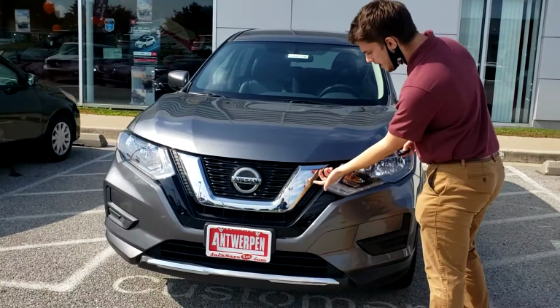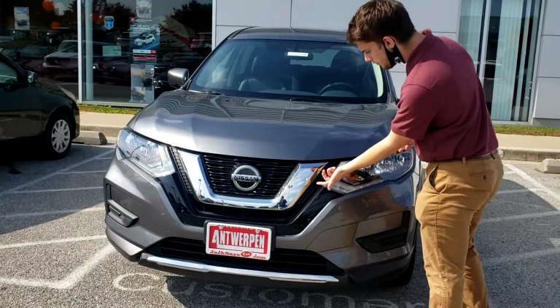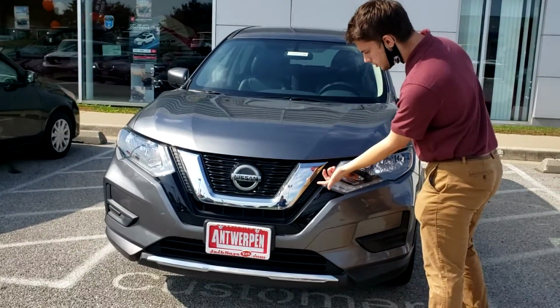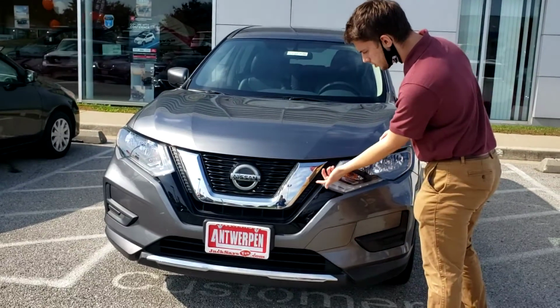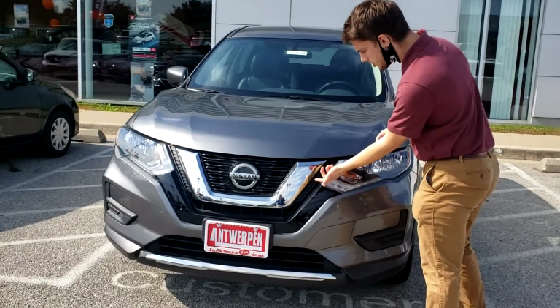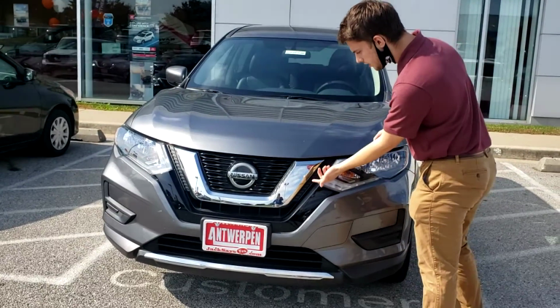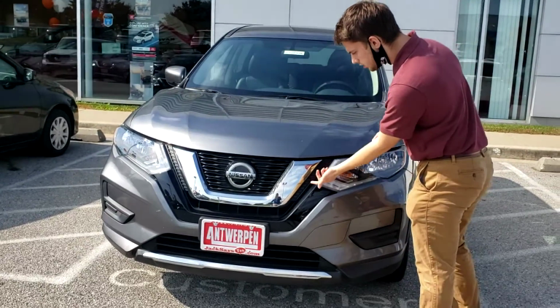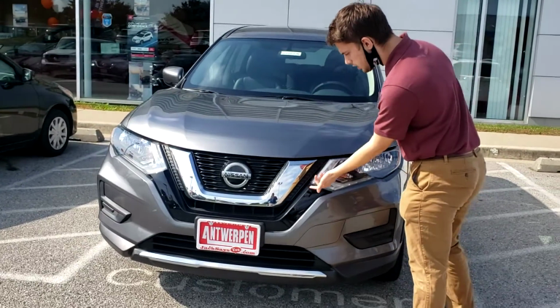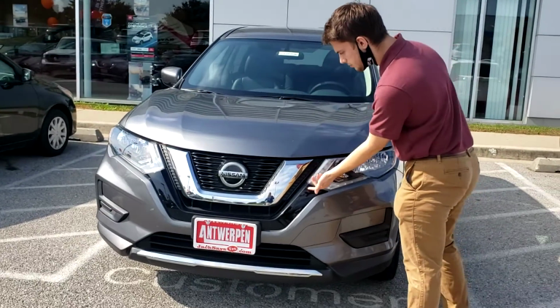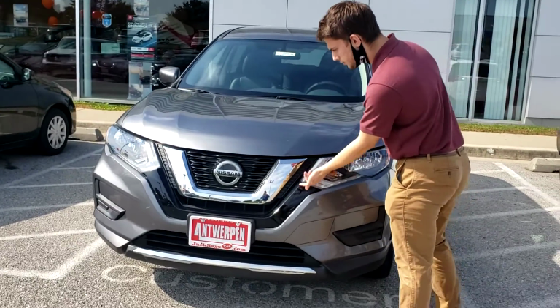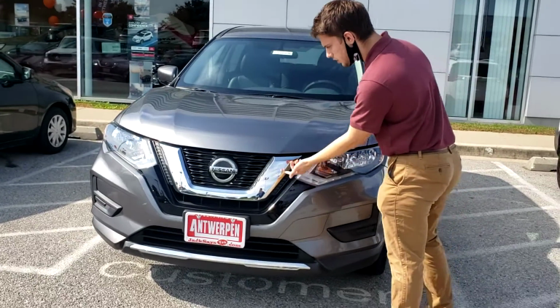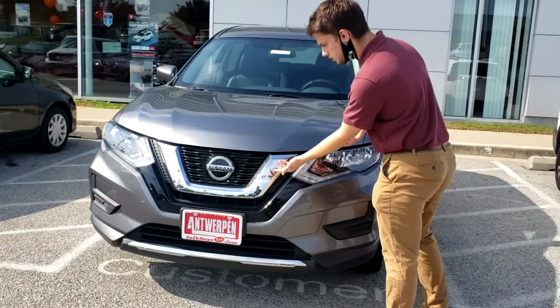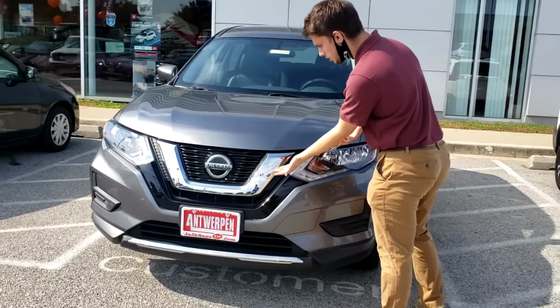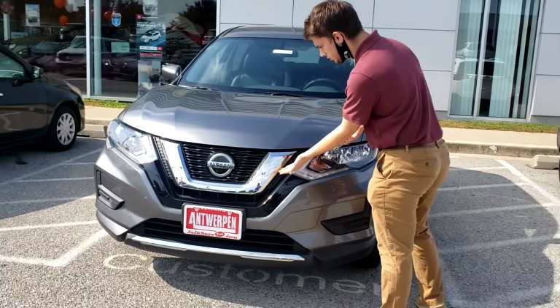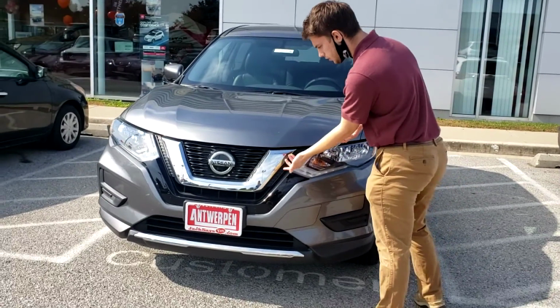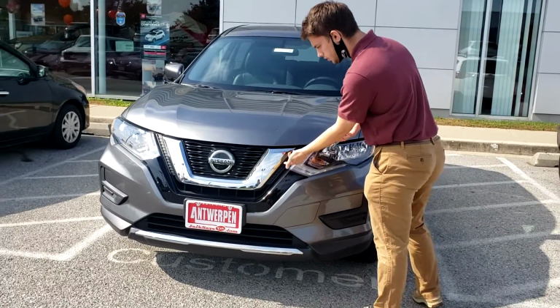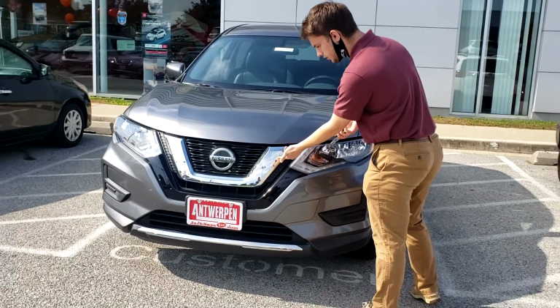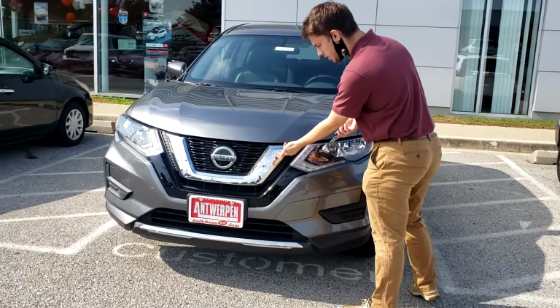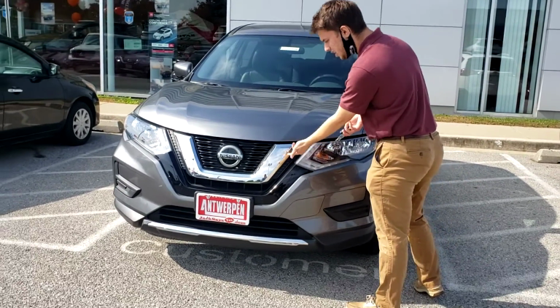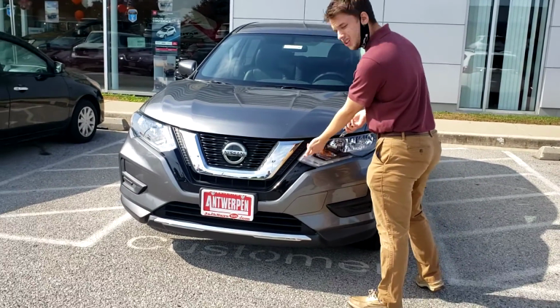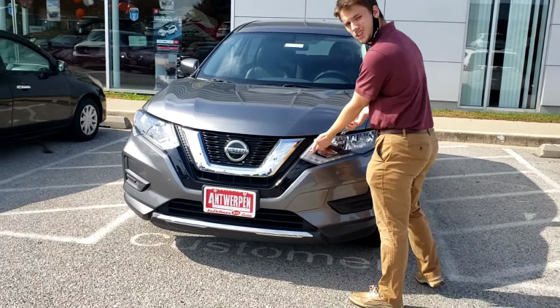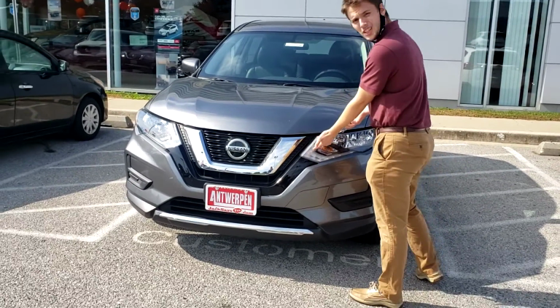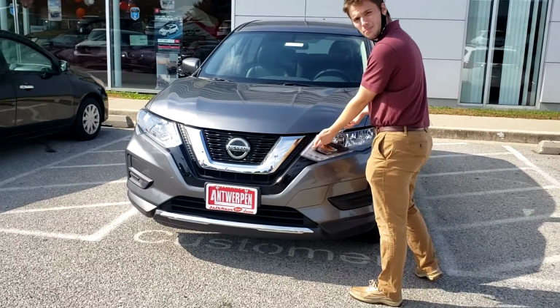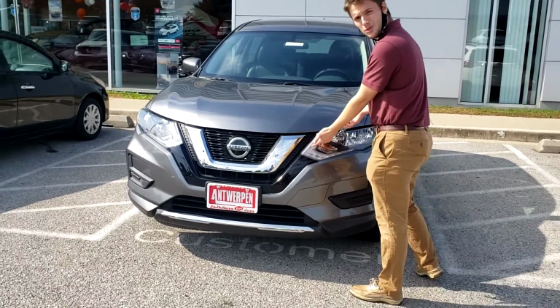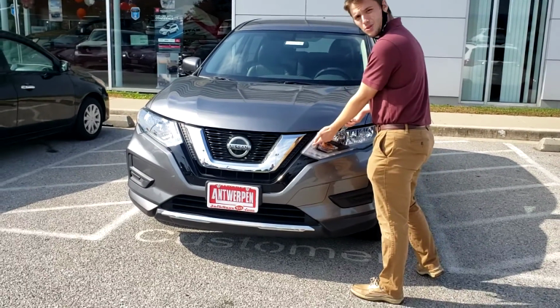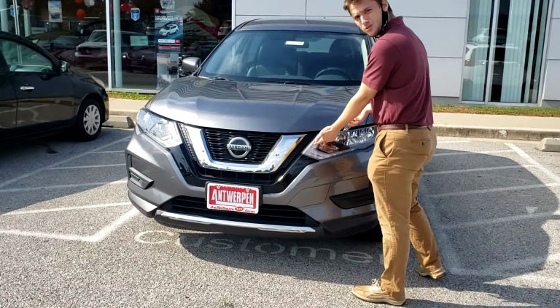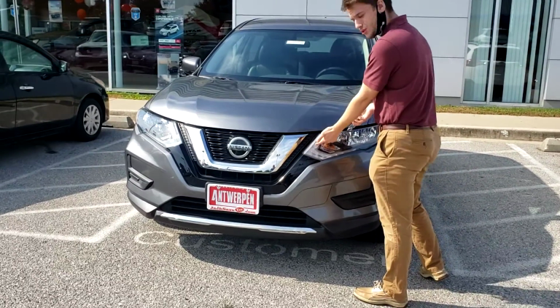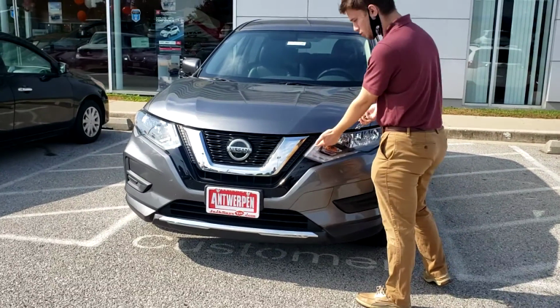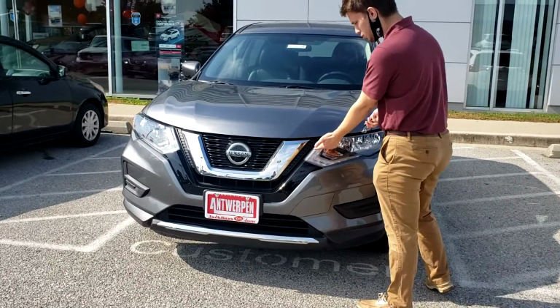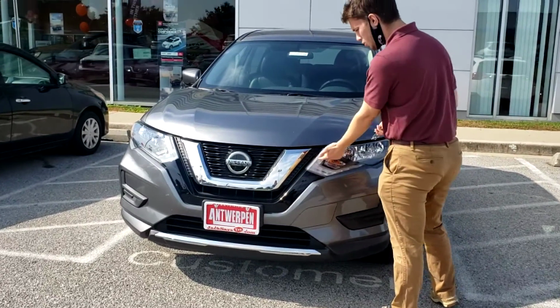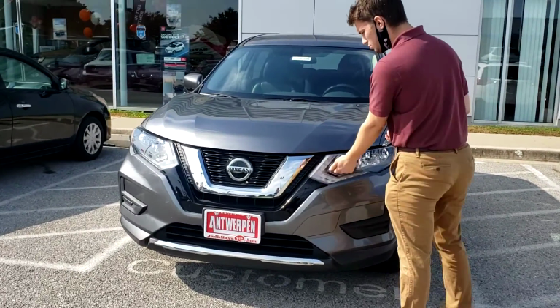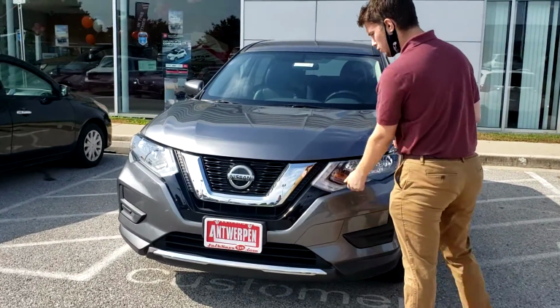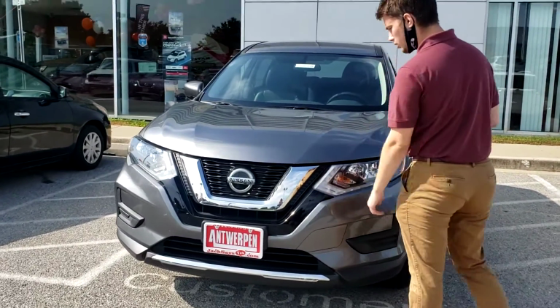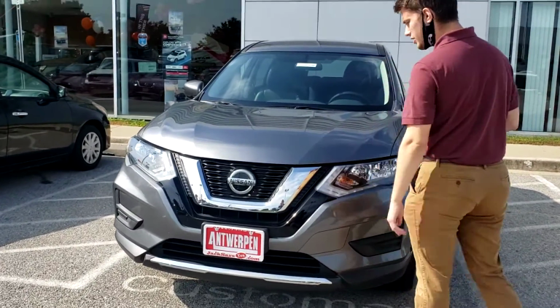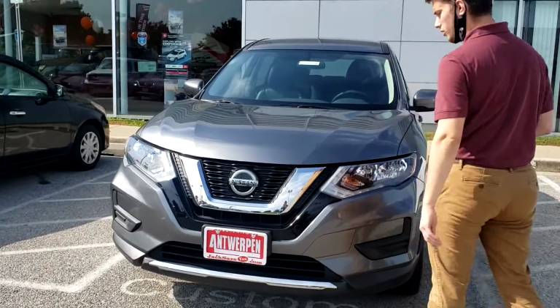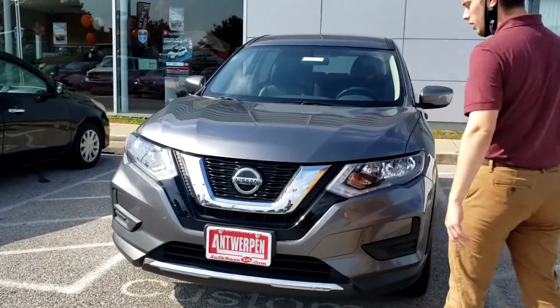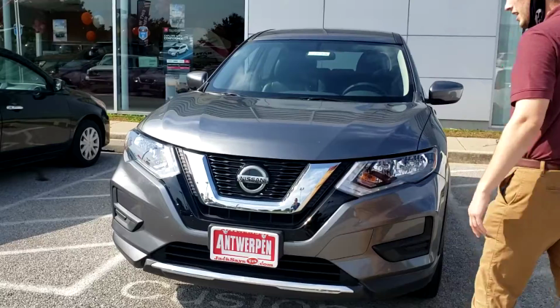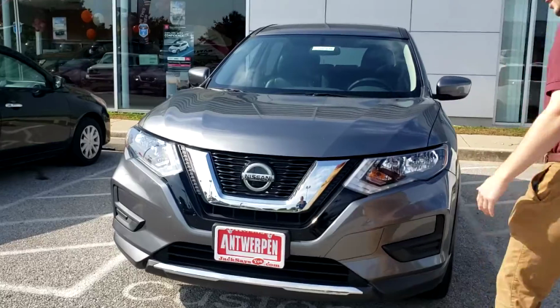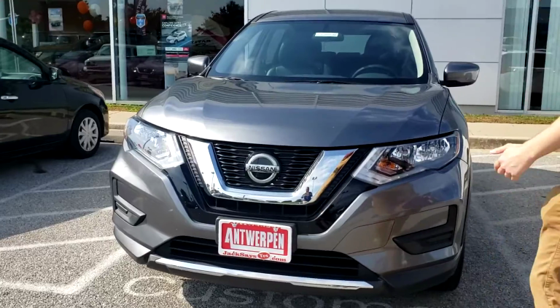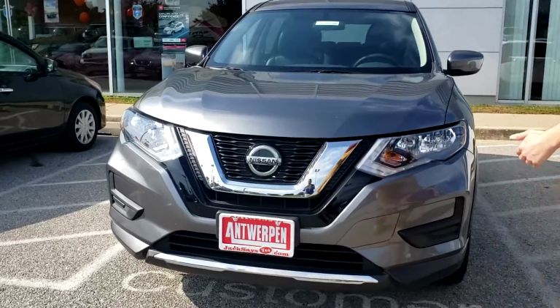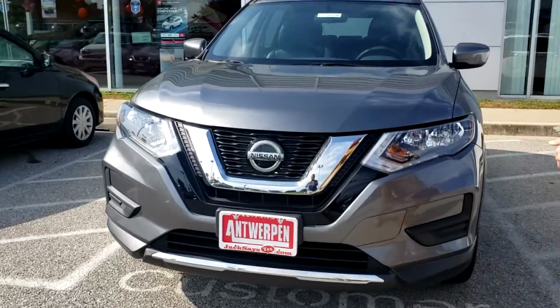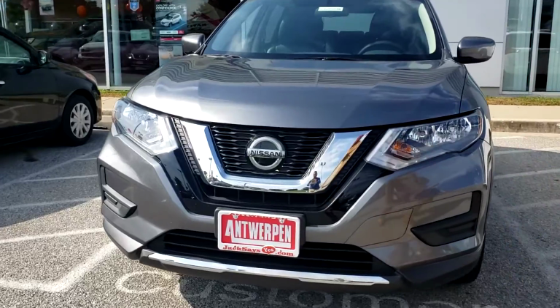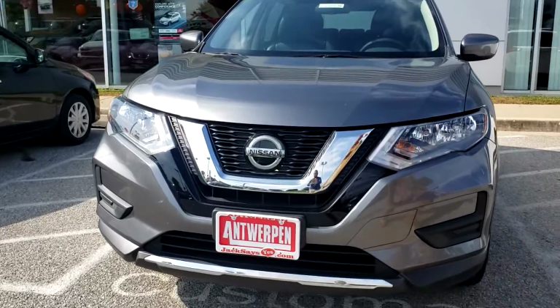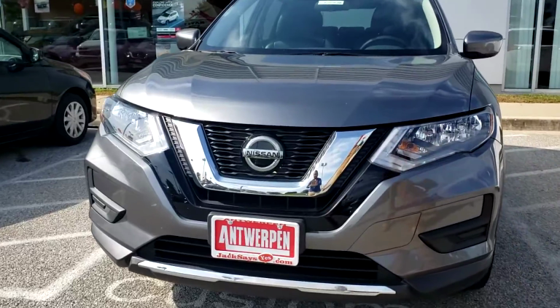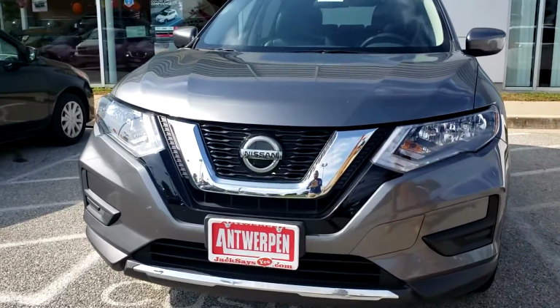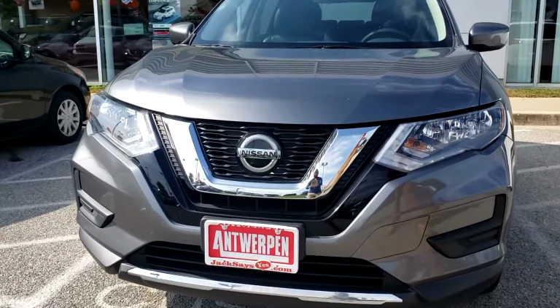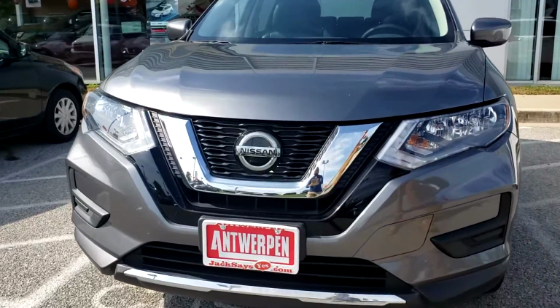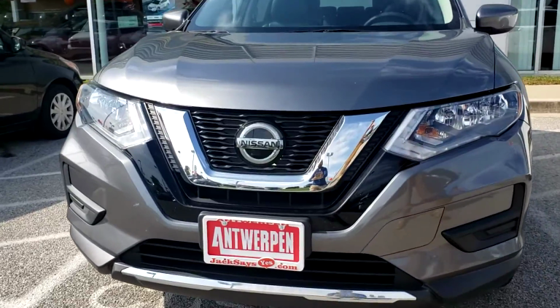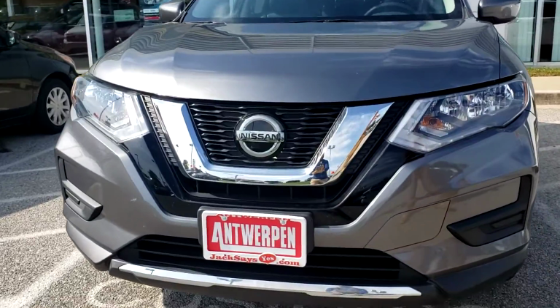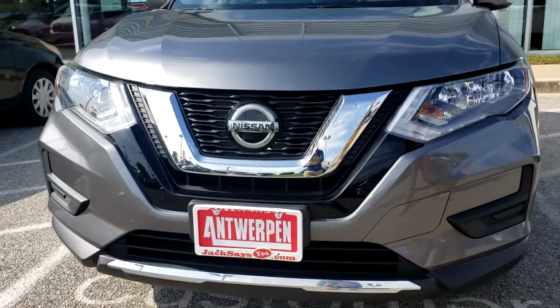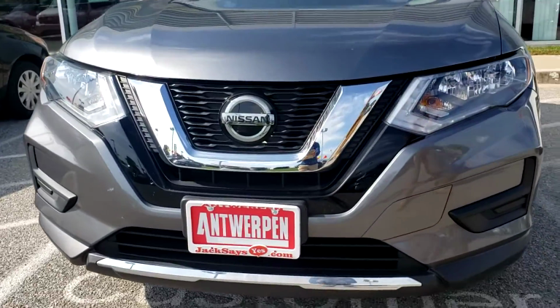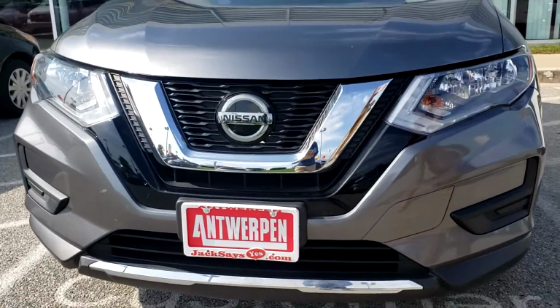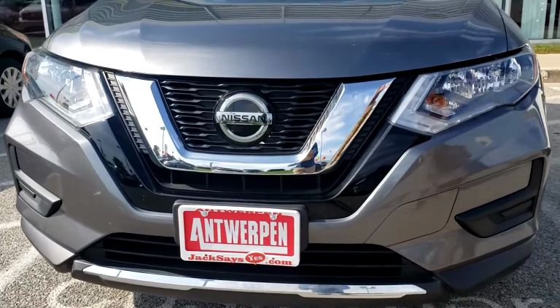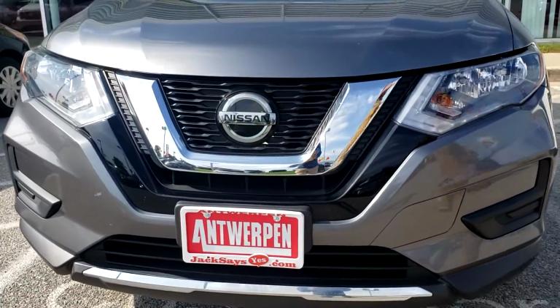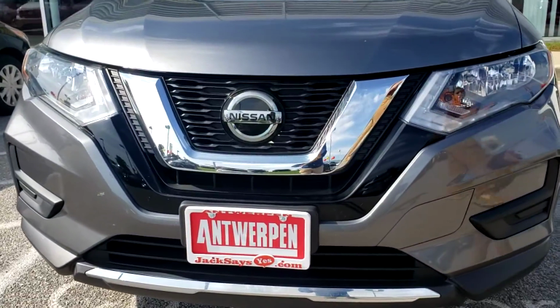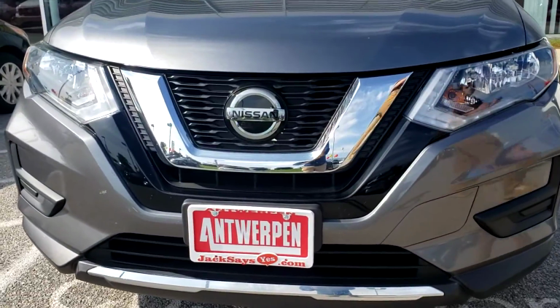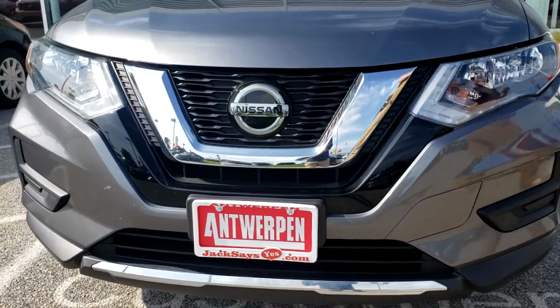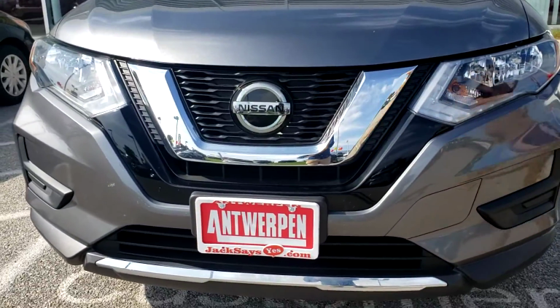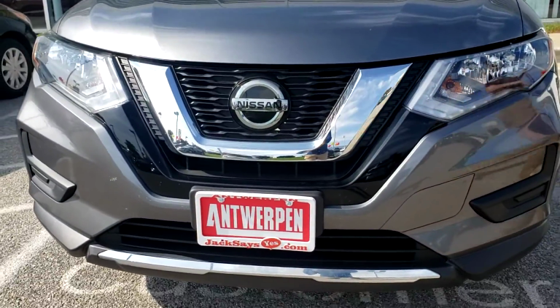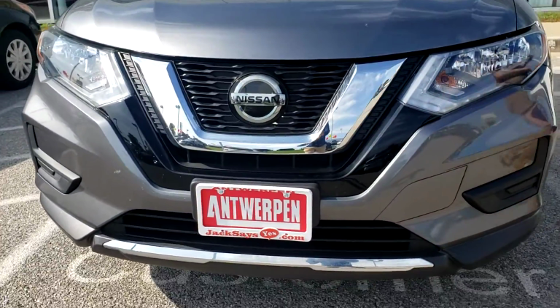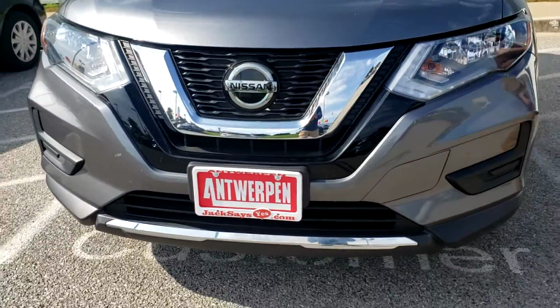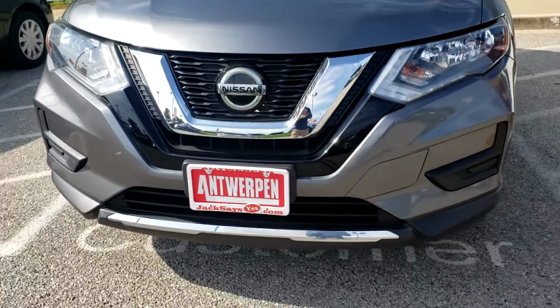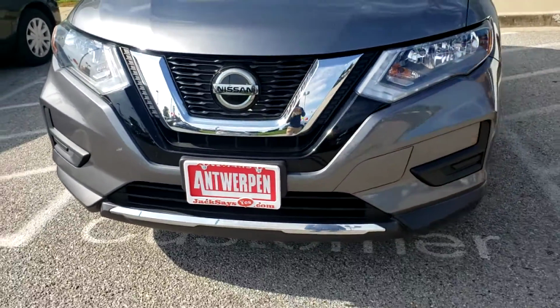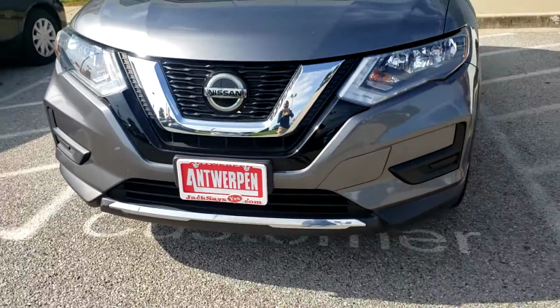If you just take a look up front, just first of all, look at that beautiful chrome grille. It's so shiny, and especially for a 2018.